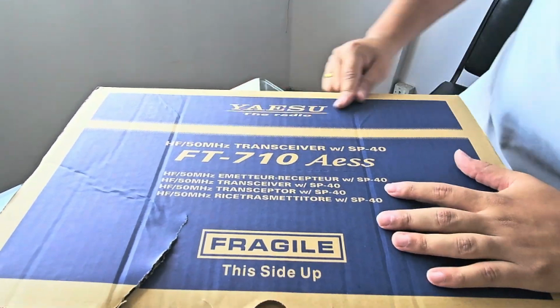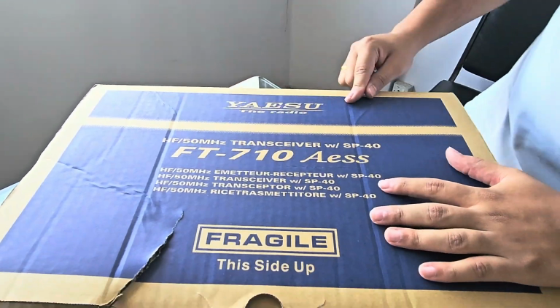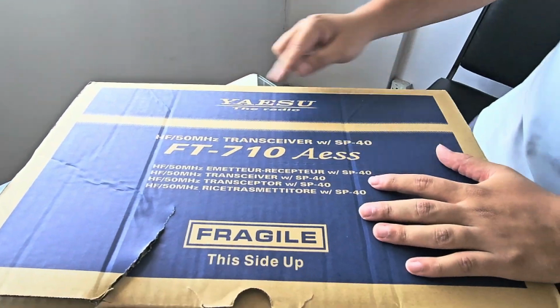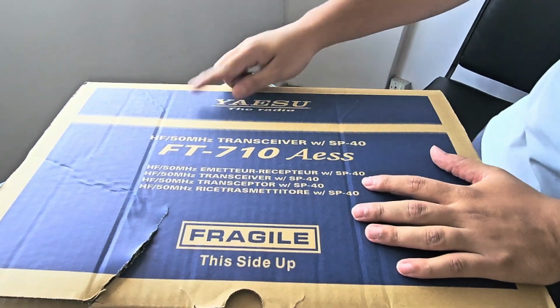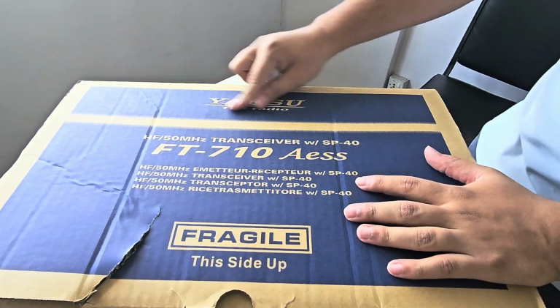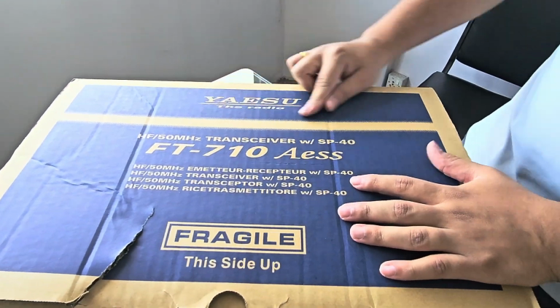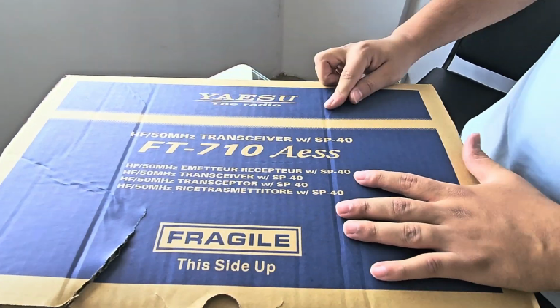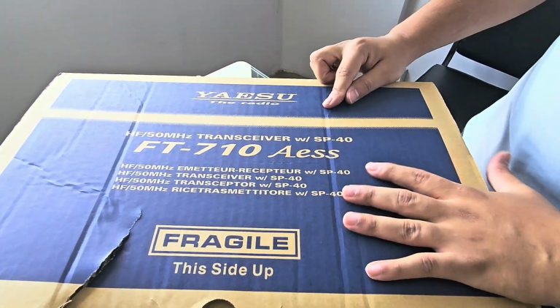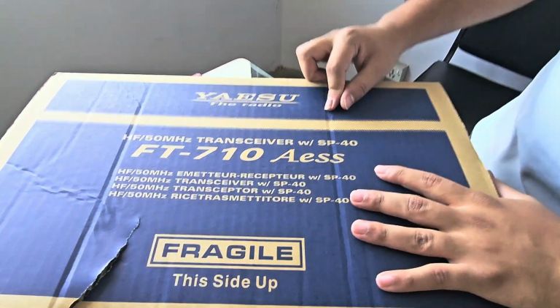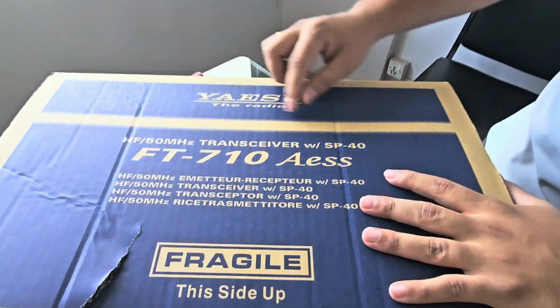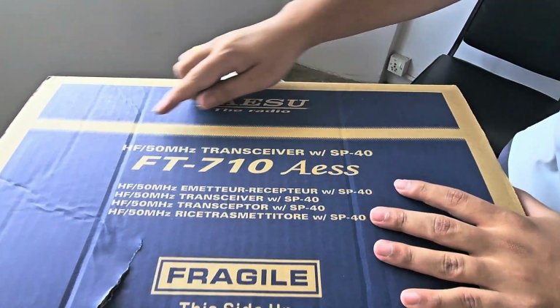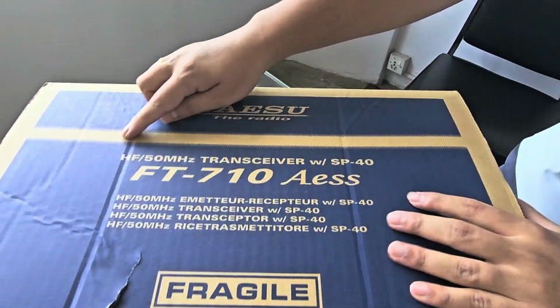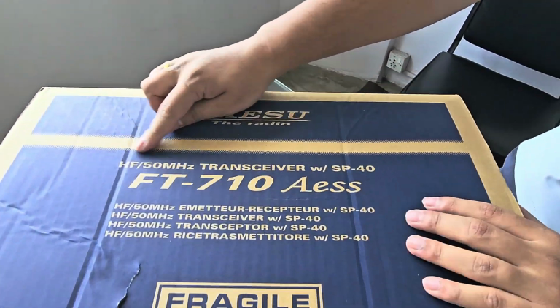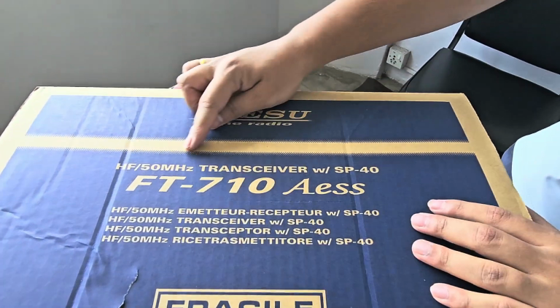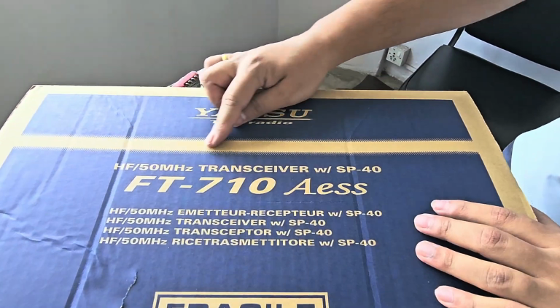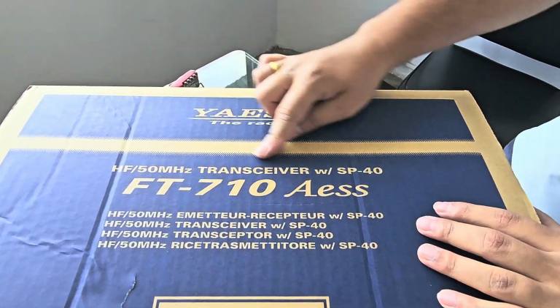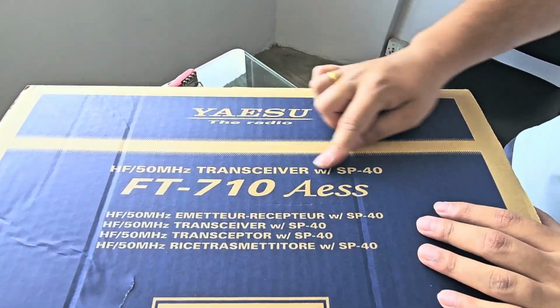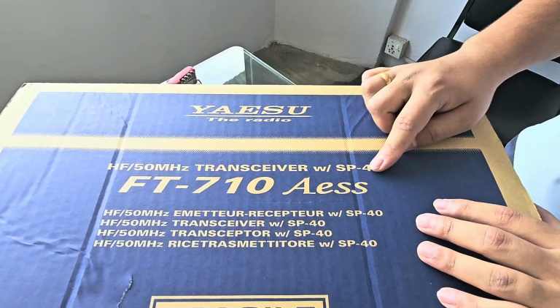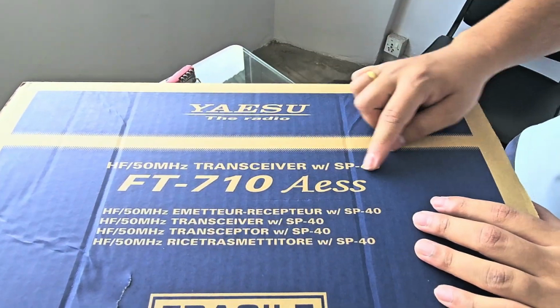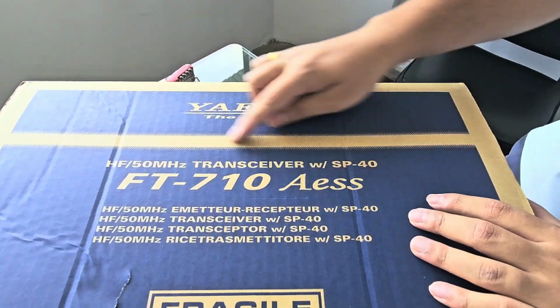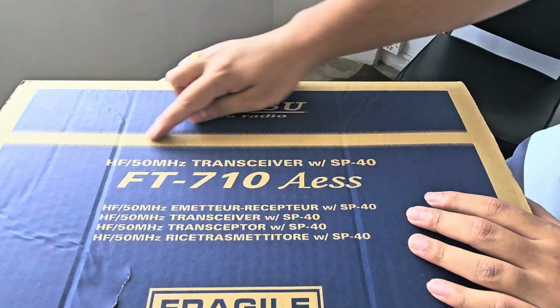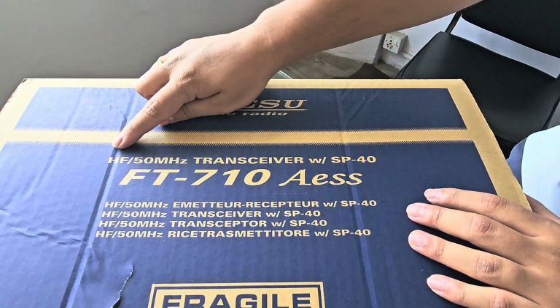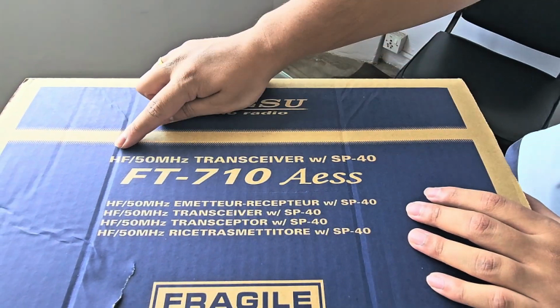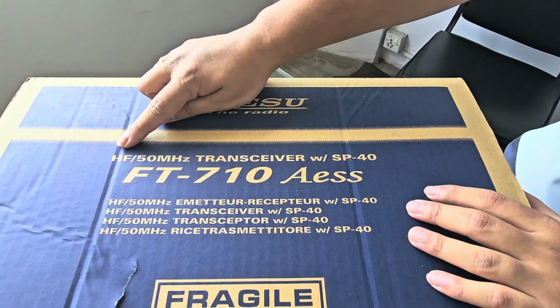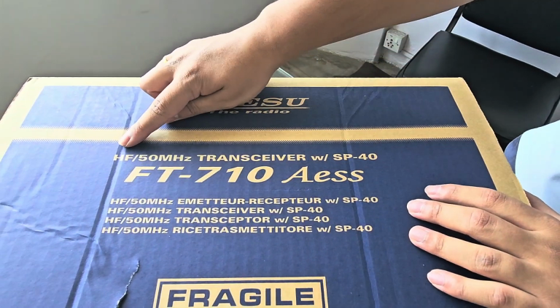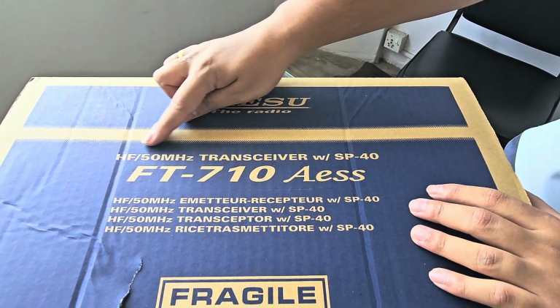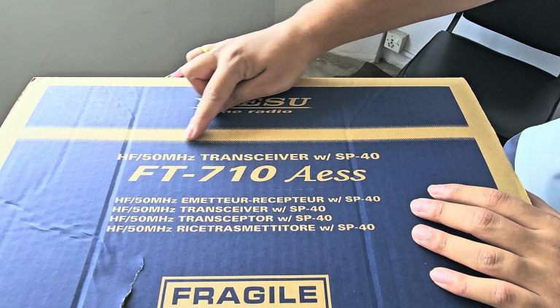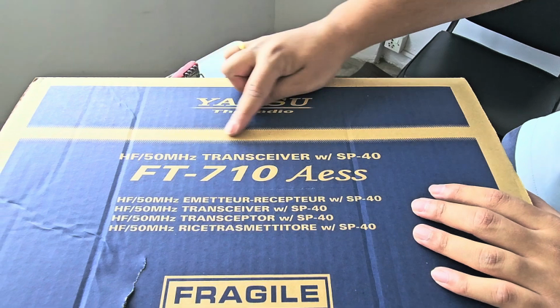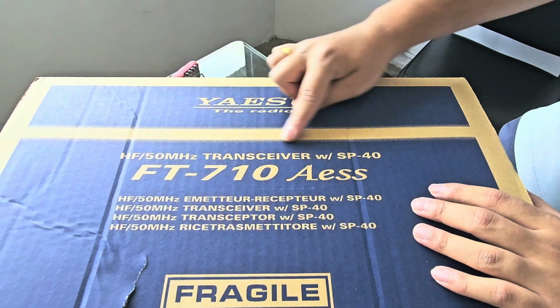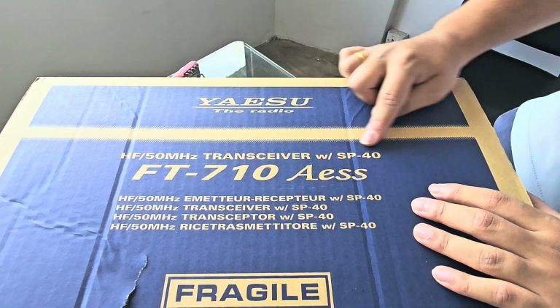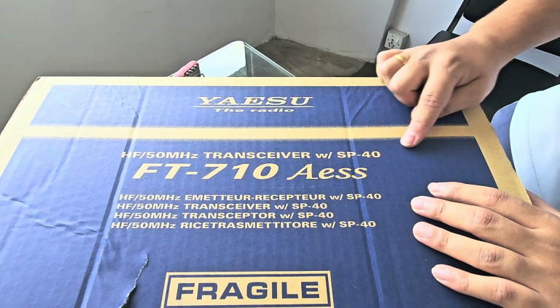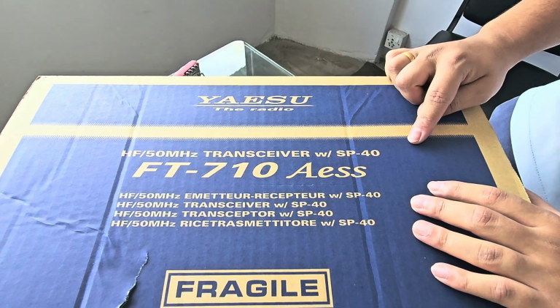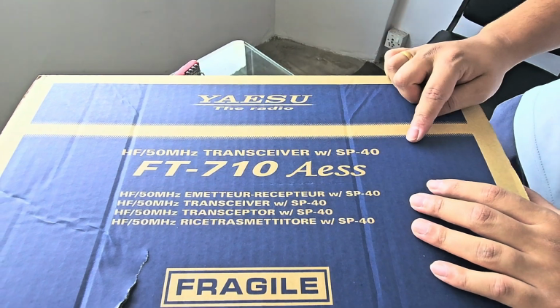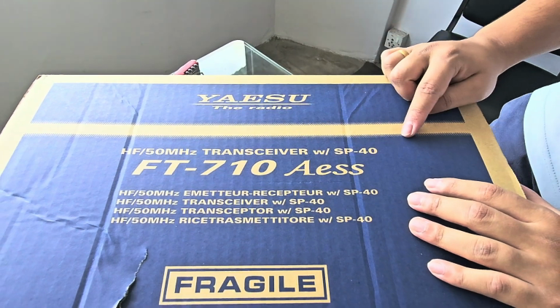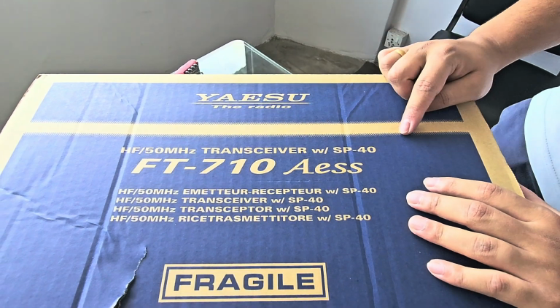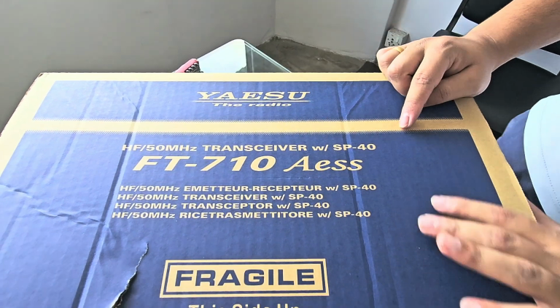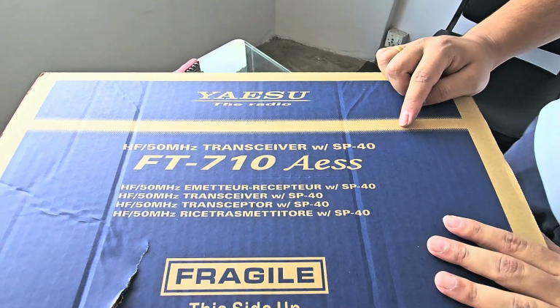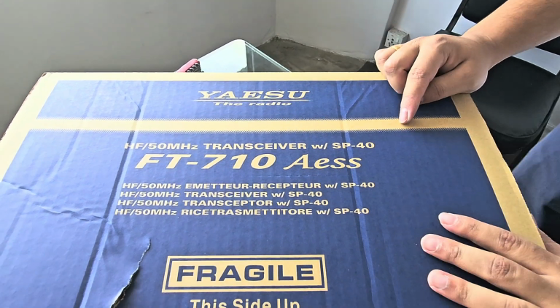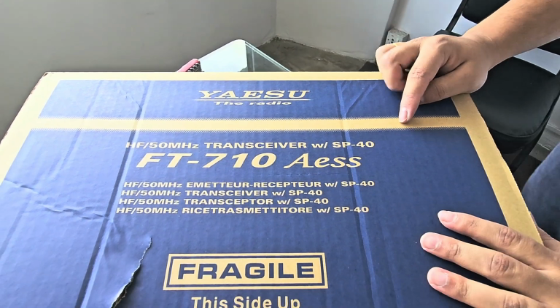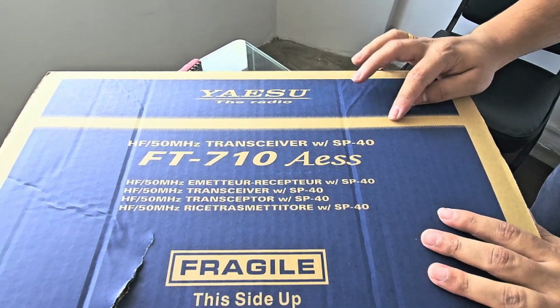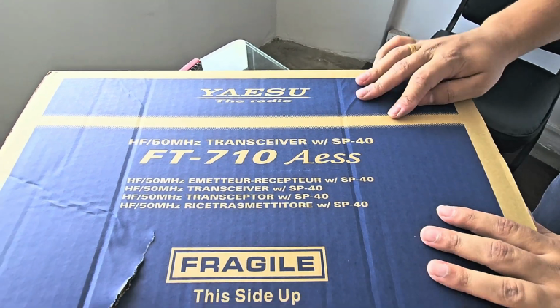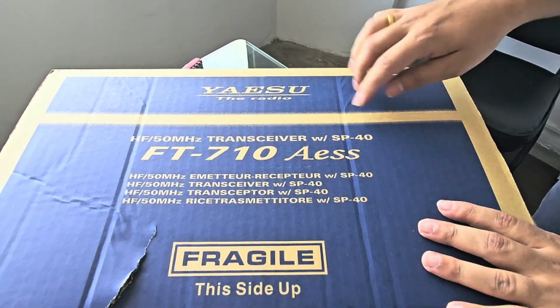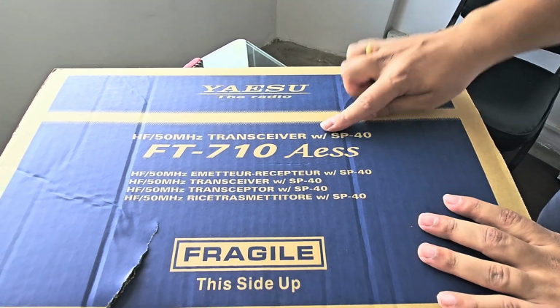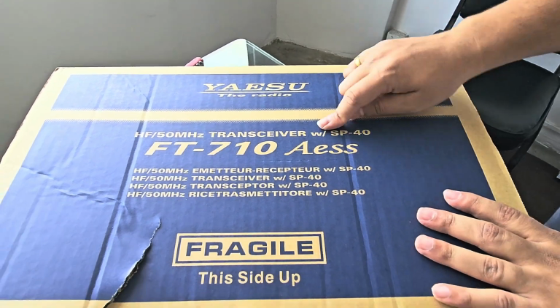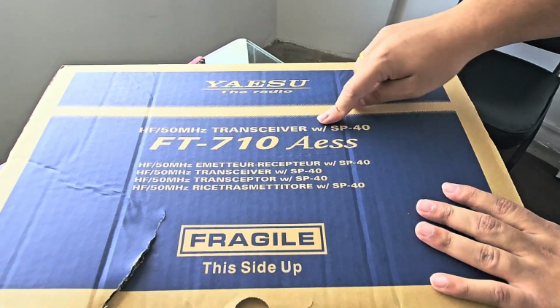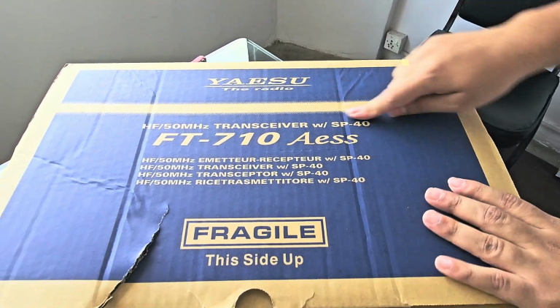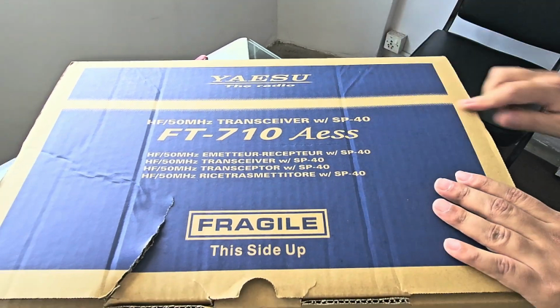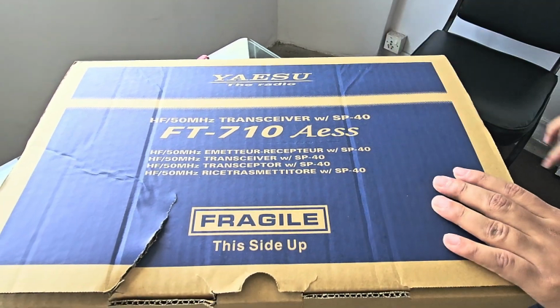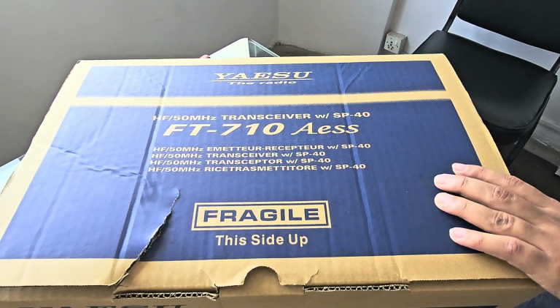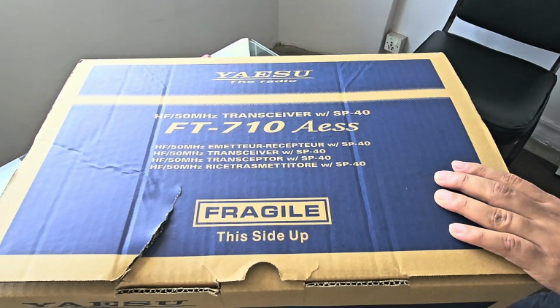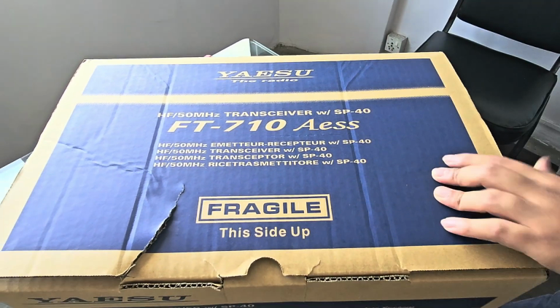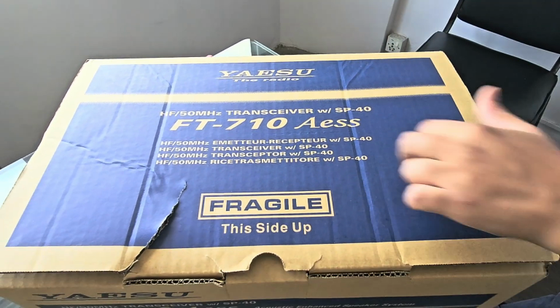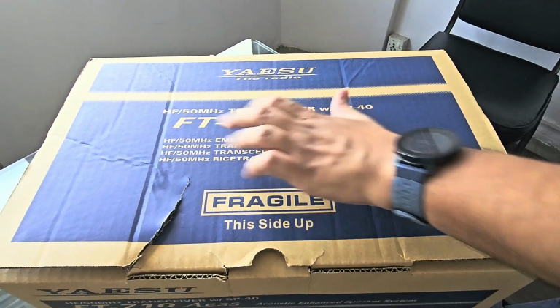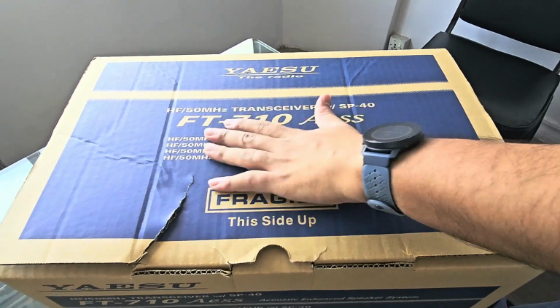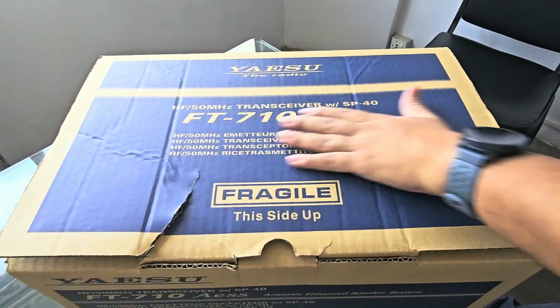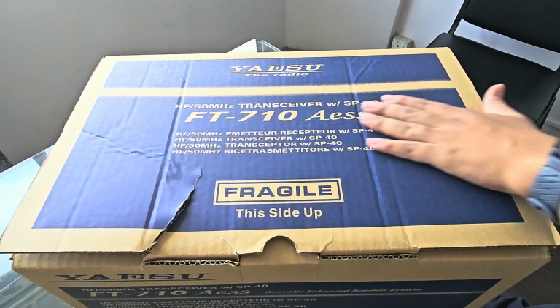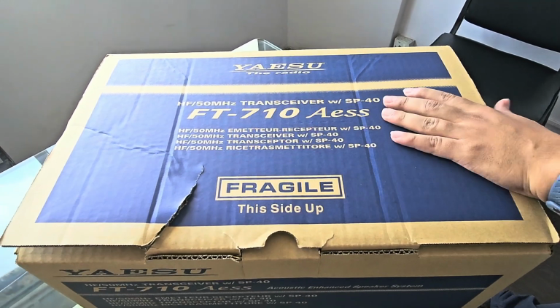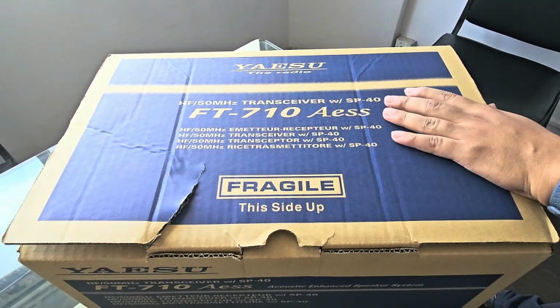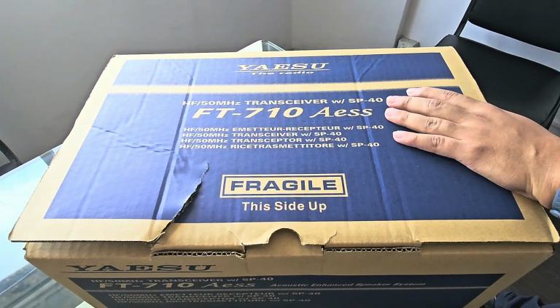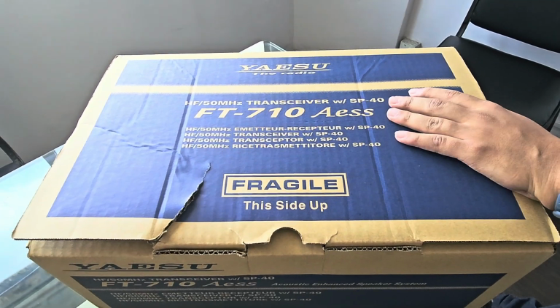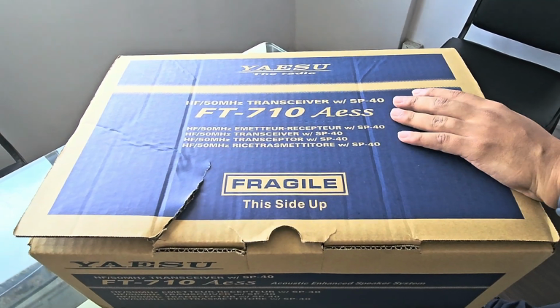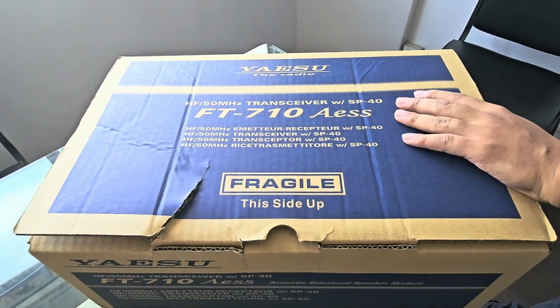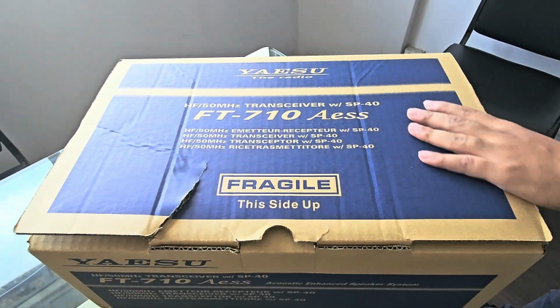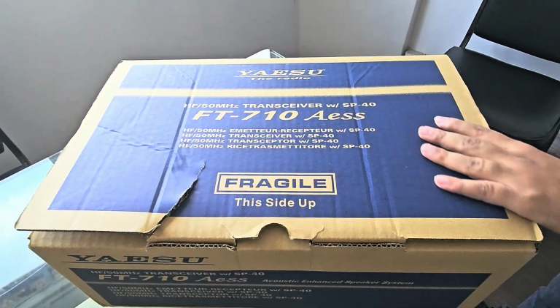Yaesu — the radio. As I have the 50 MHz transceiver, the SP40 speaker.